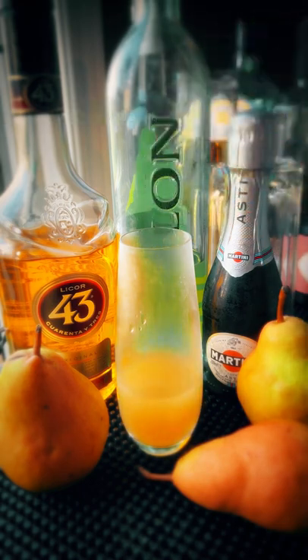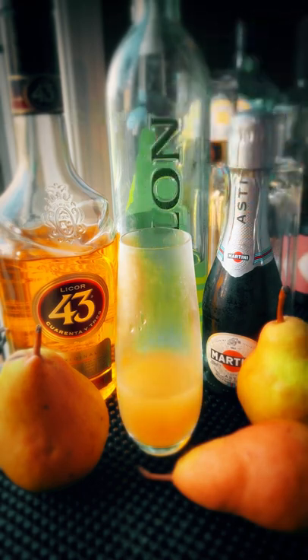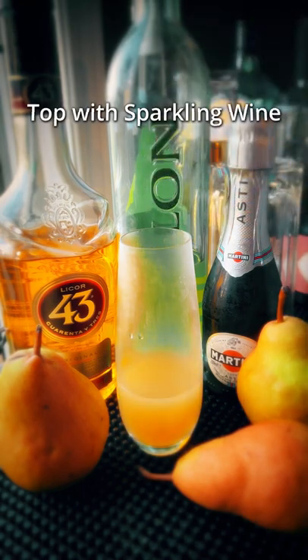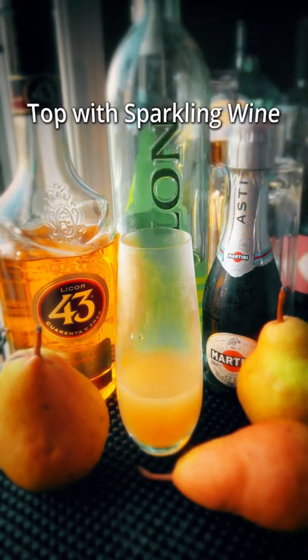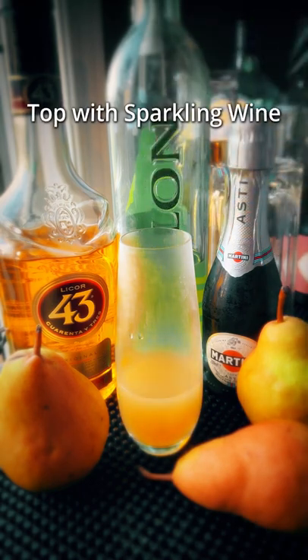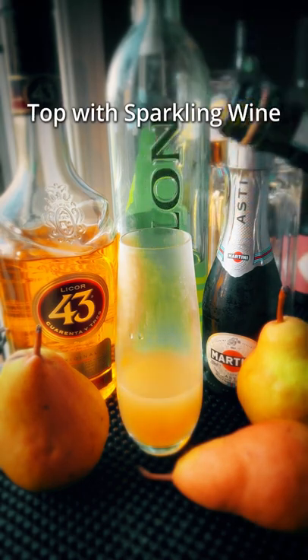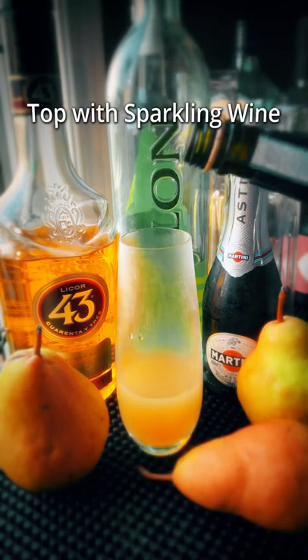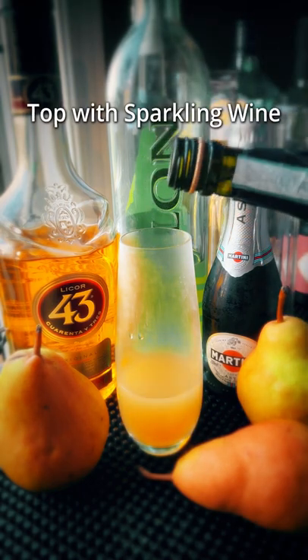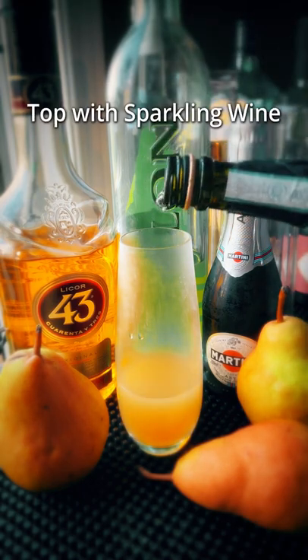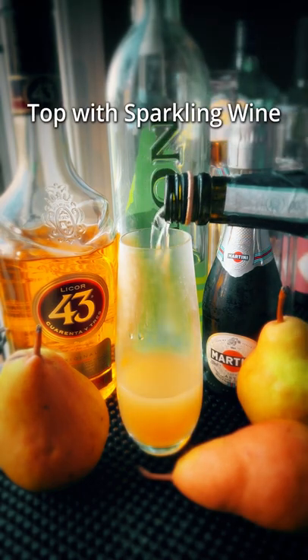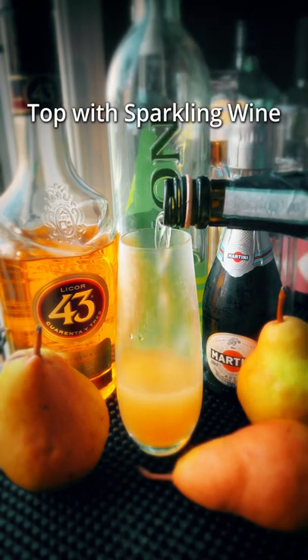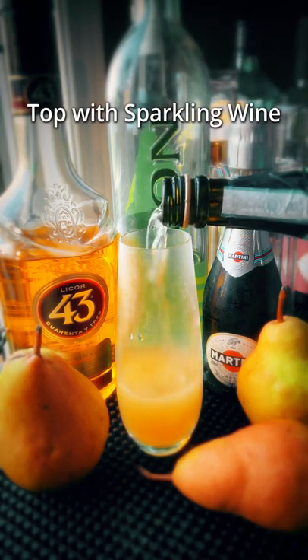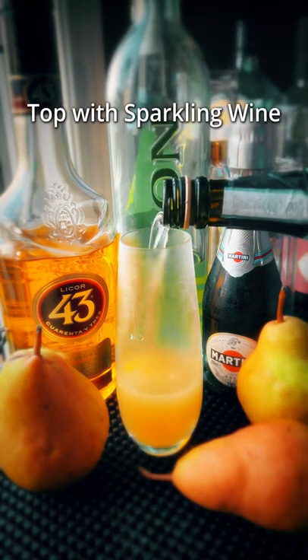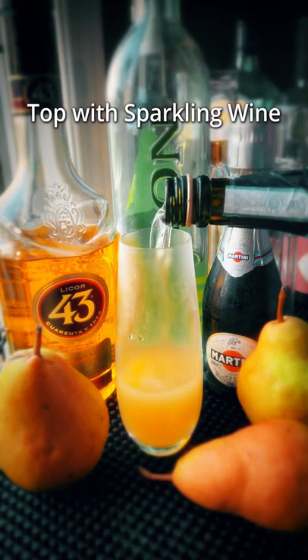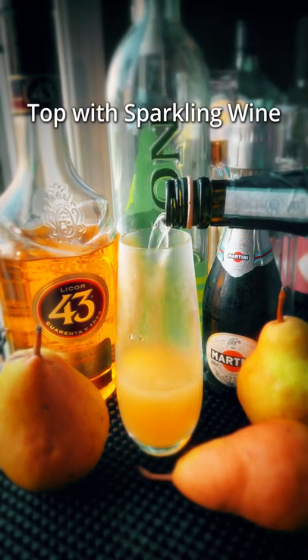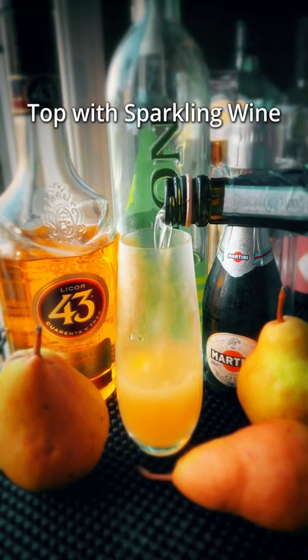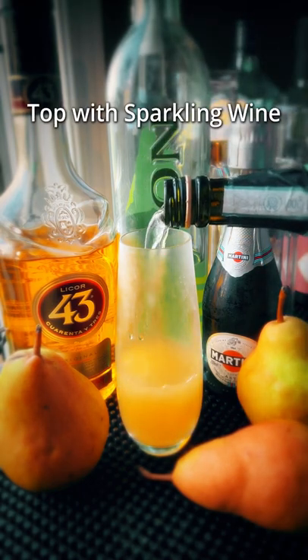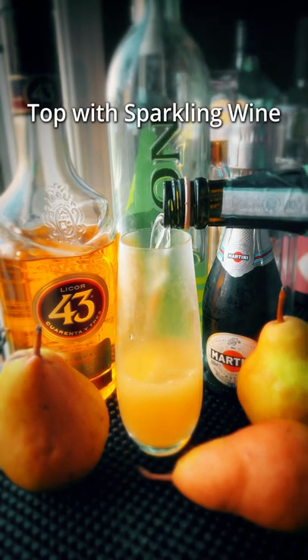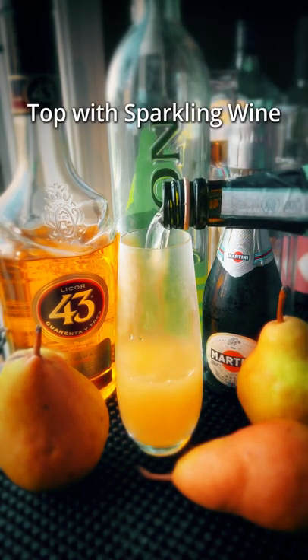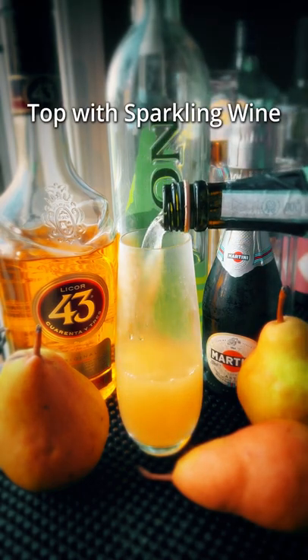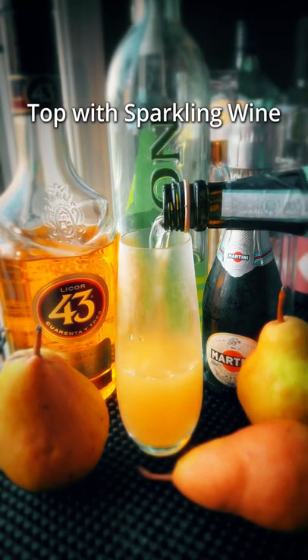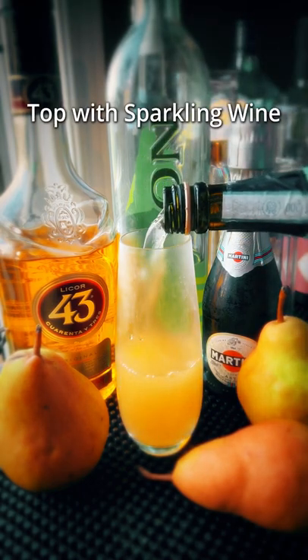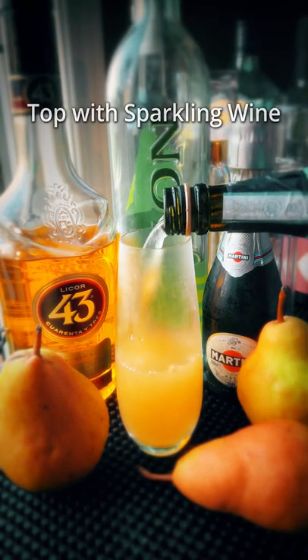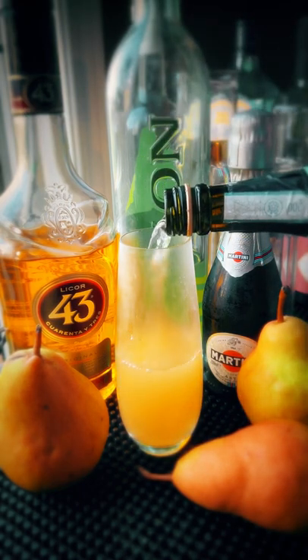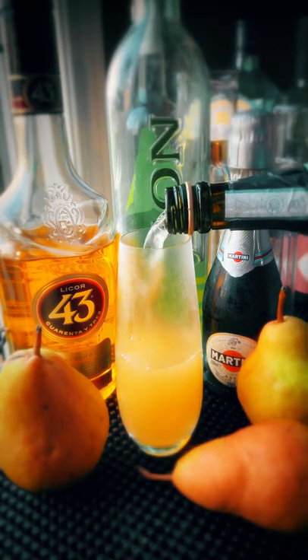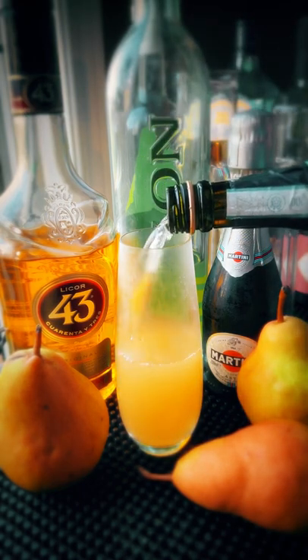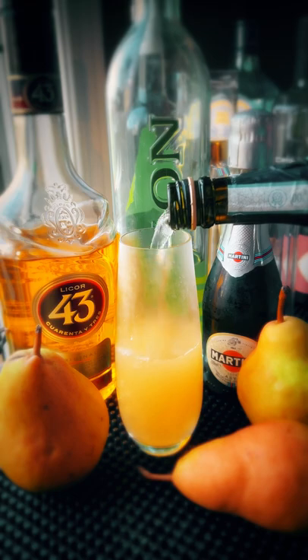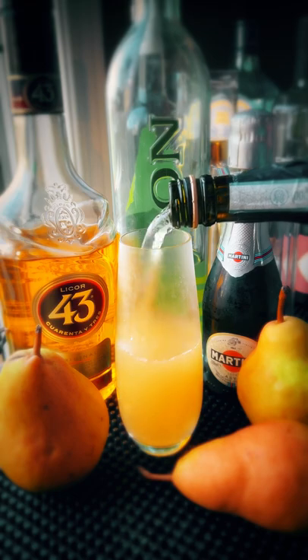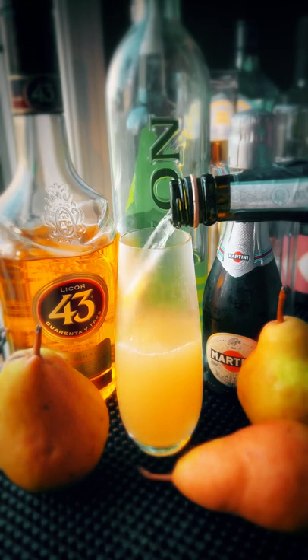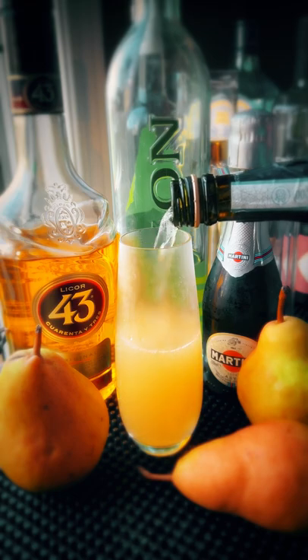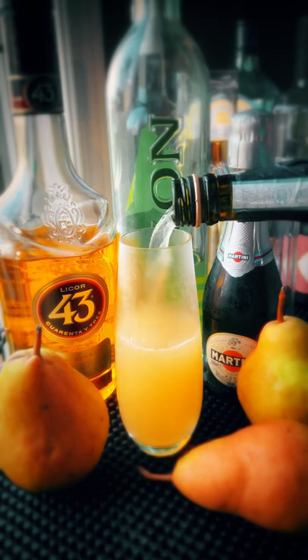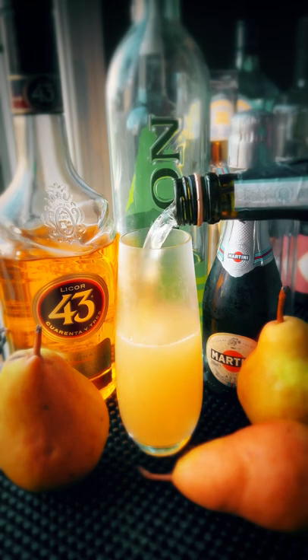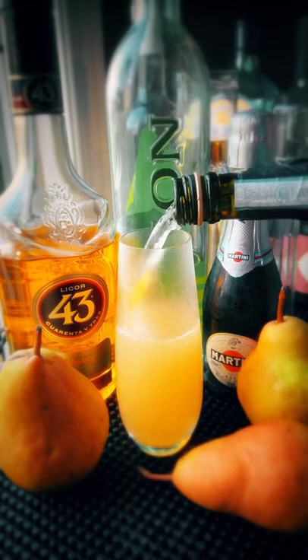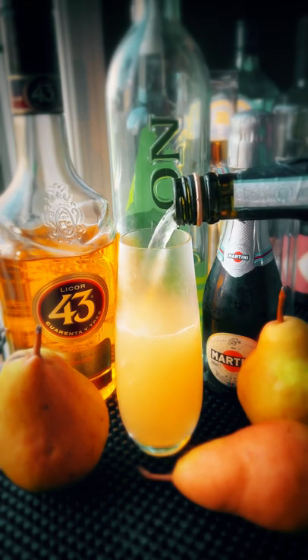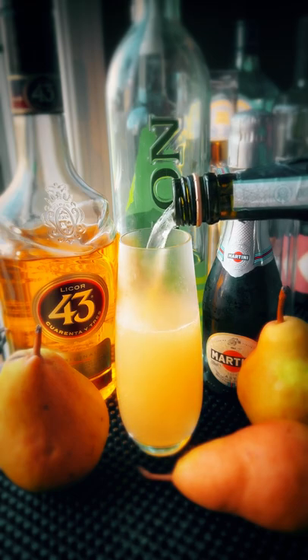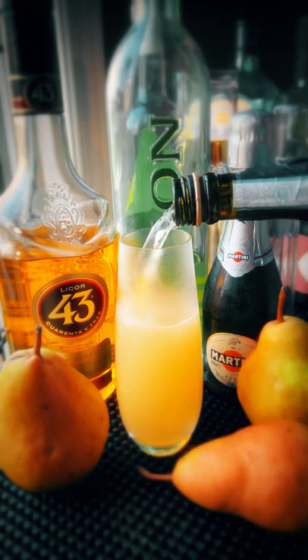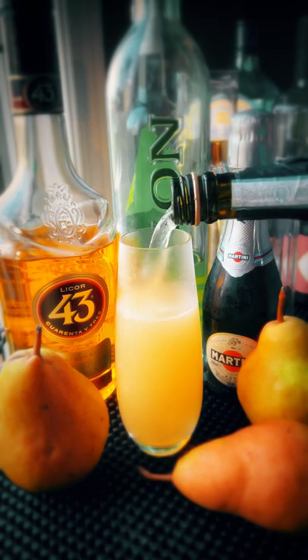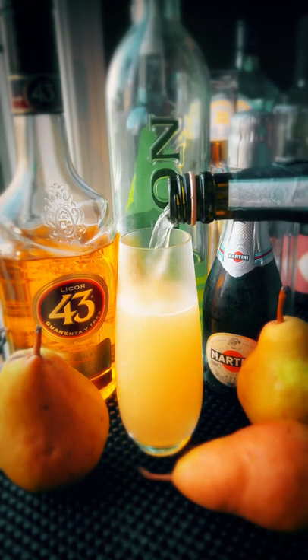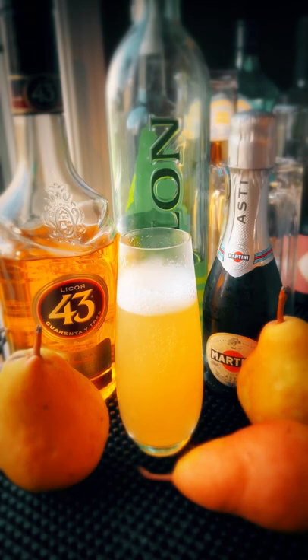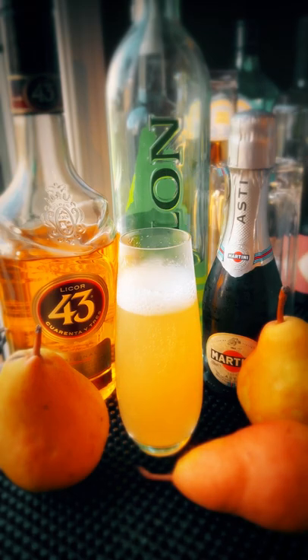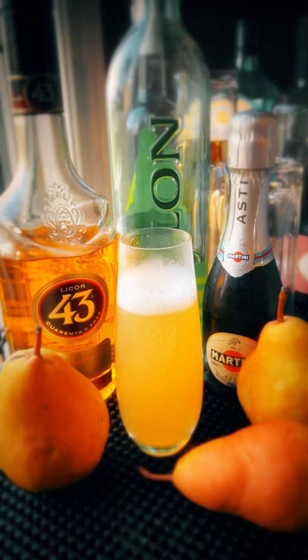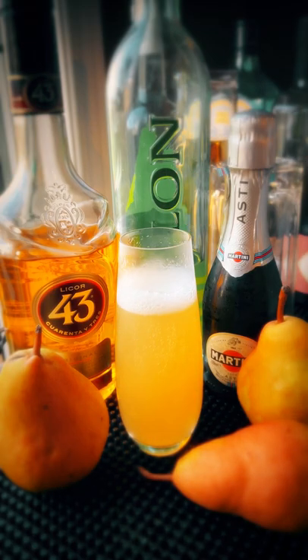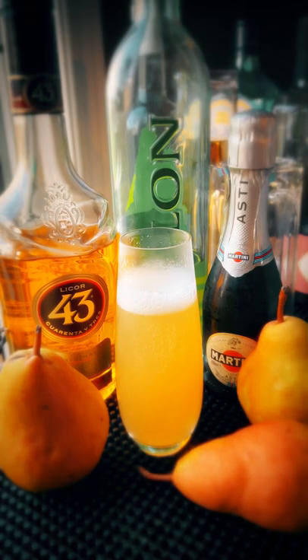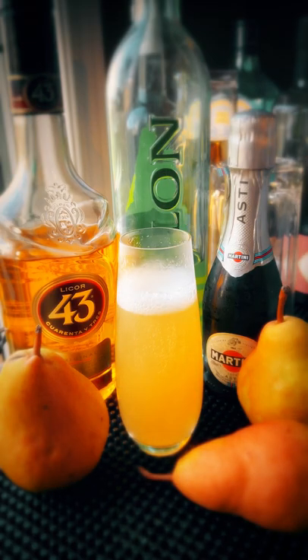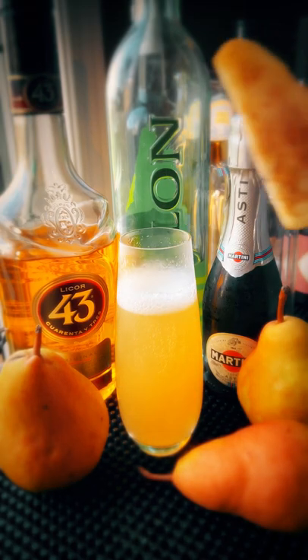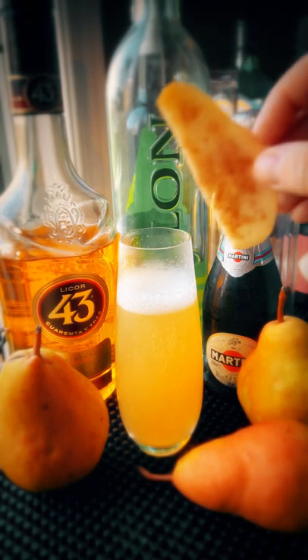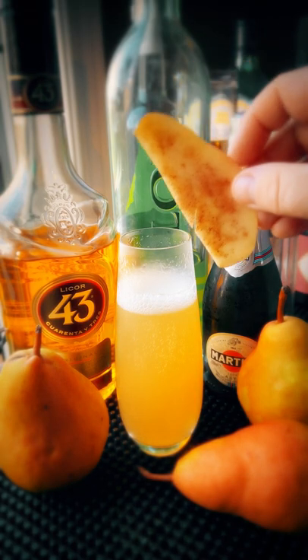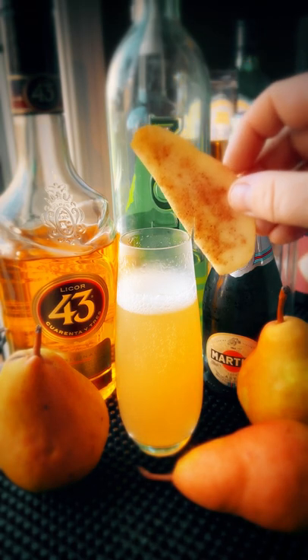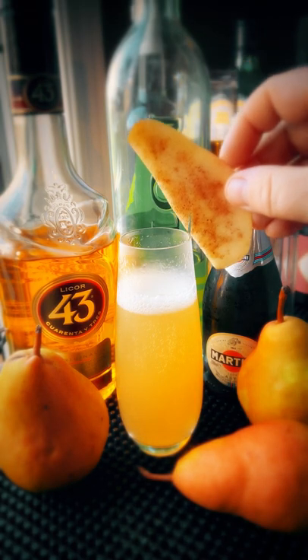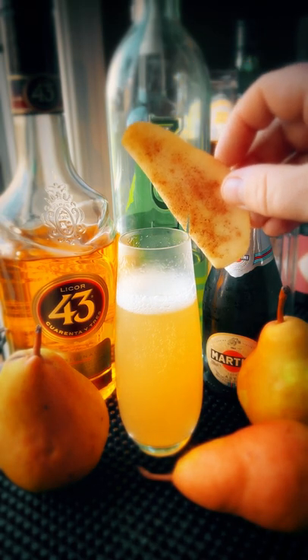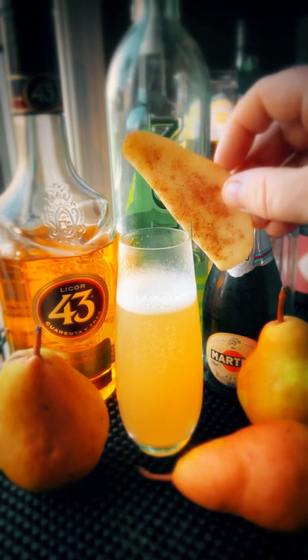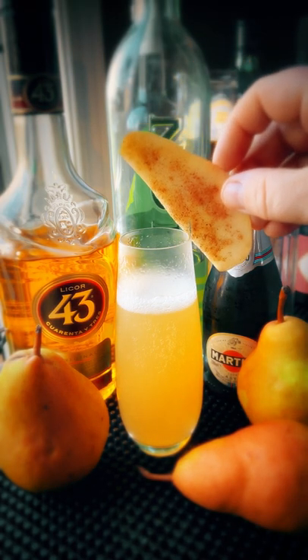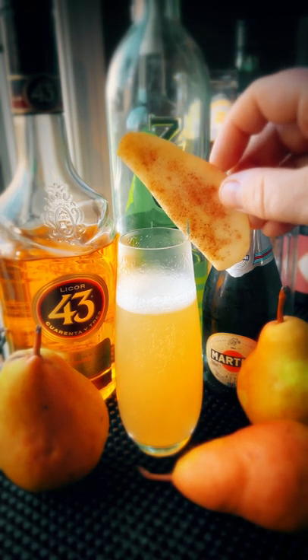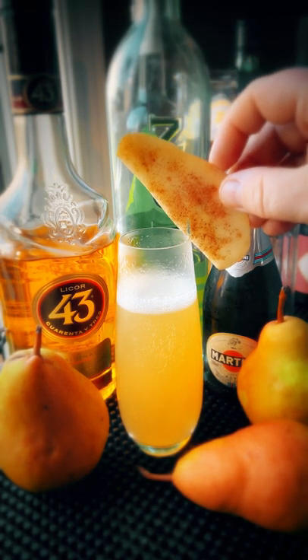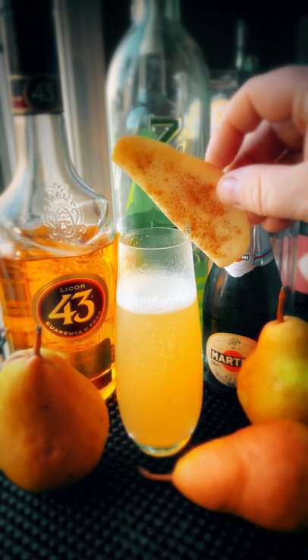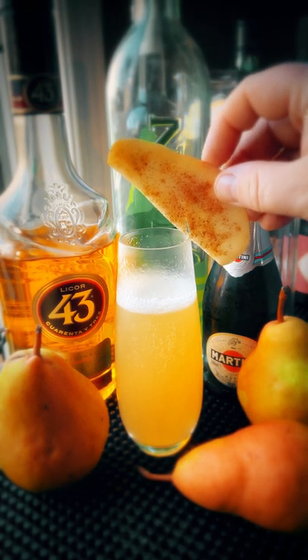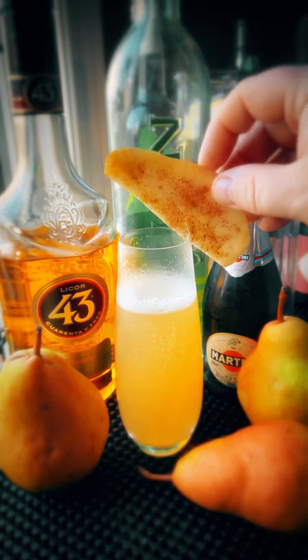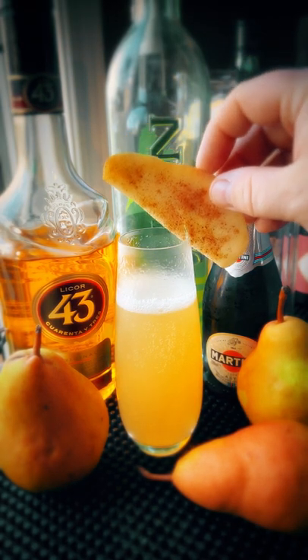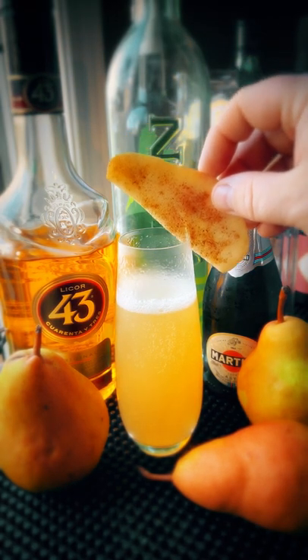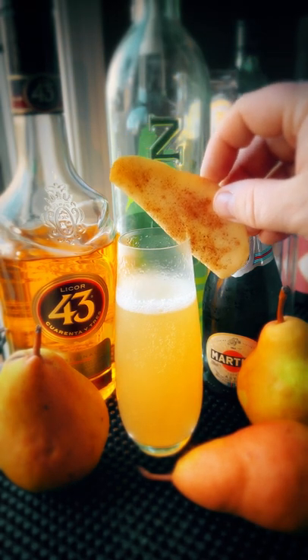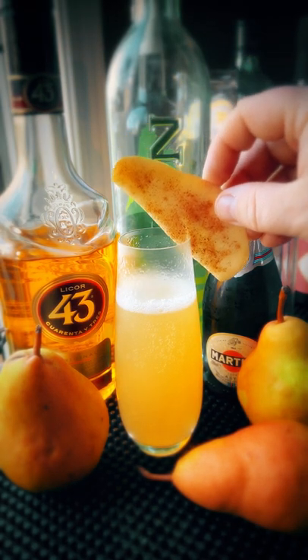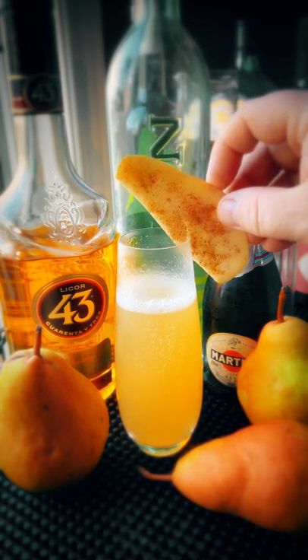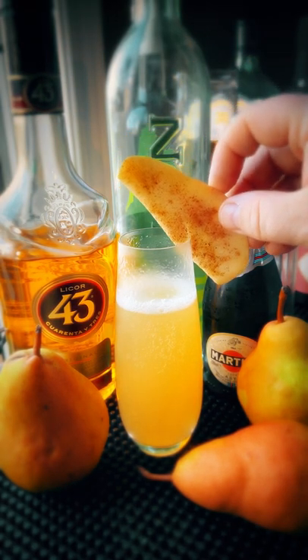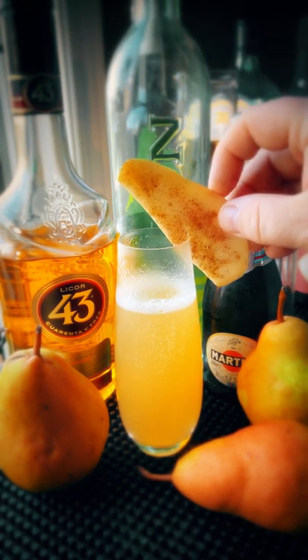Top it off with sparkling wine and garnish with a cinnamon-dusted pear slice. Mmm.